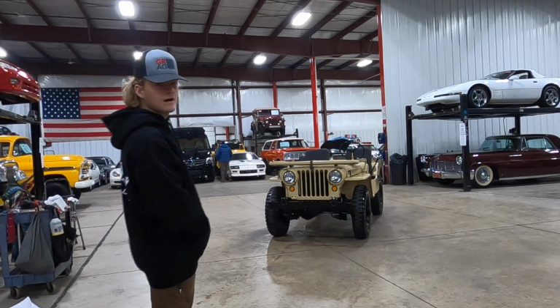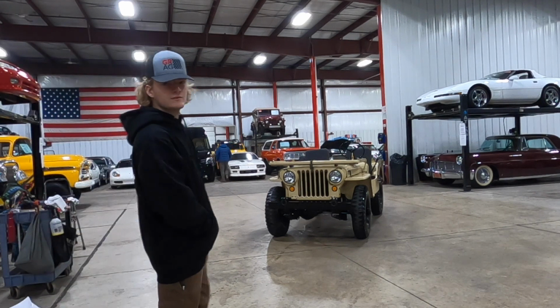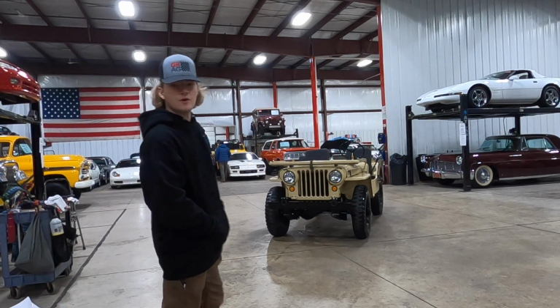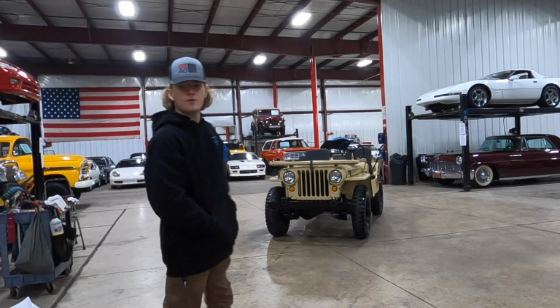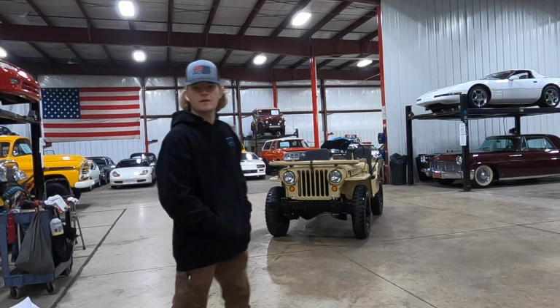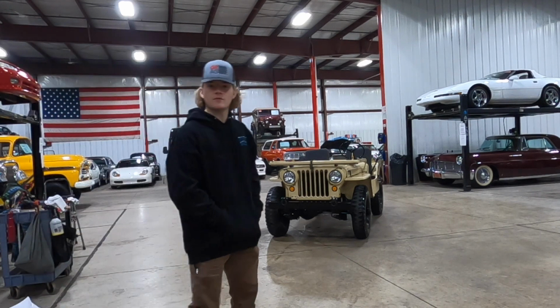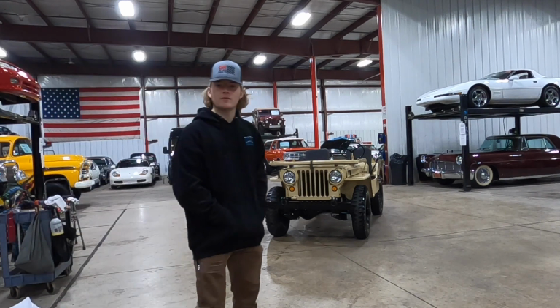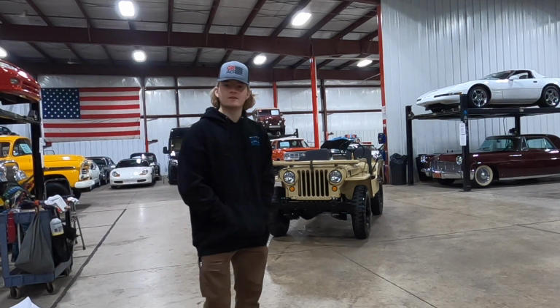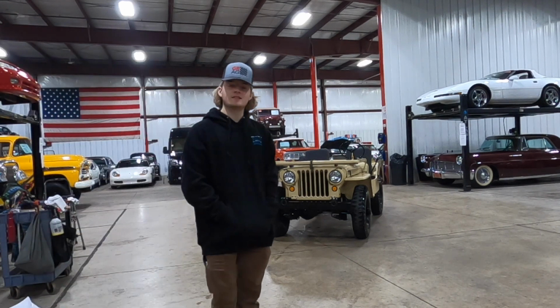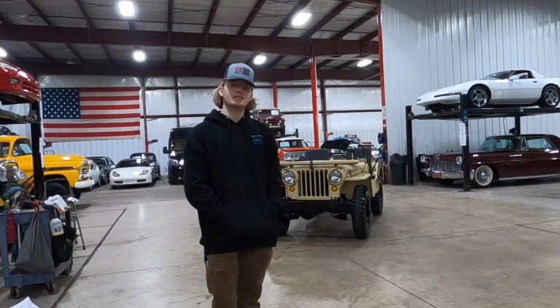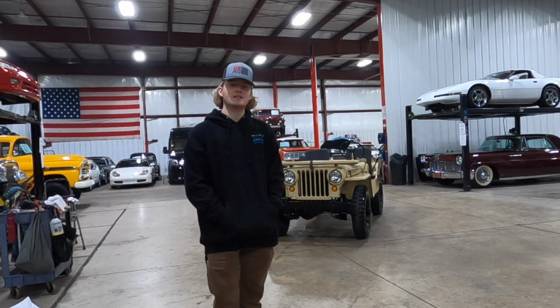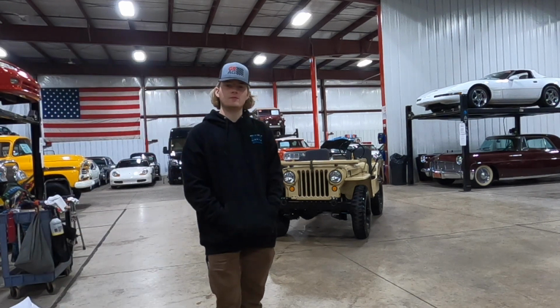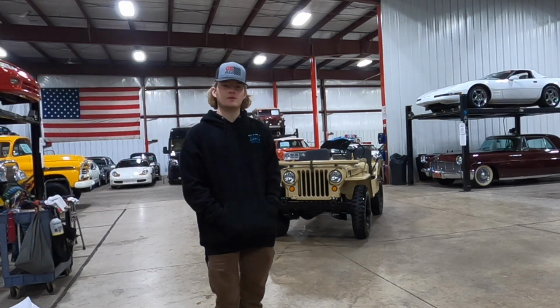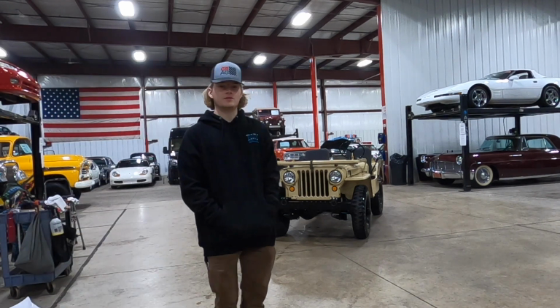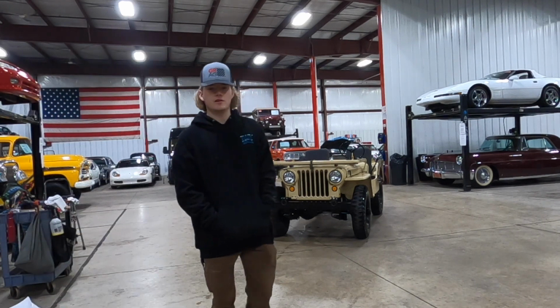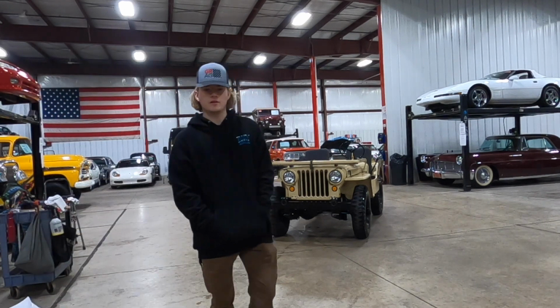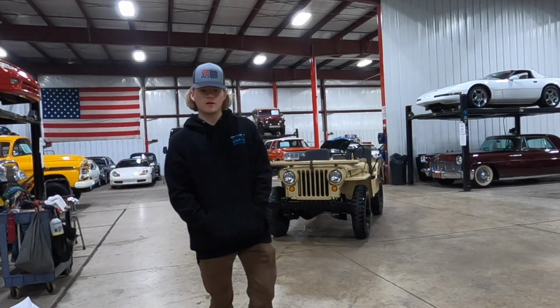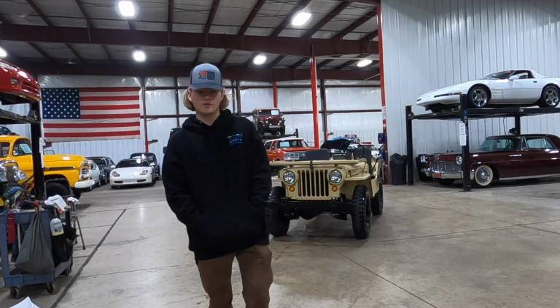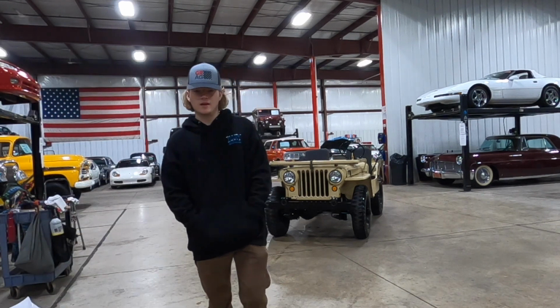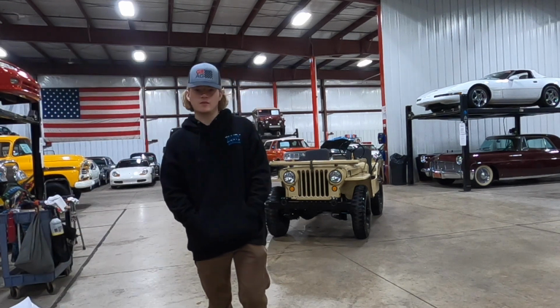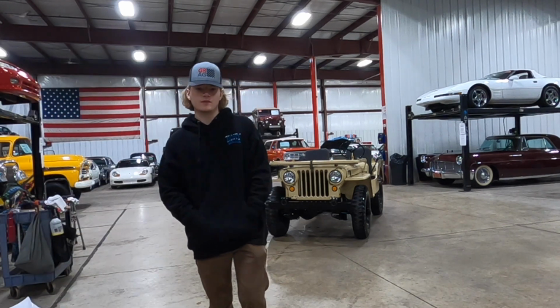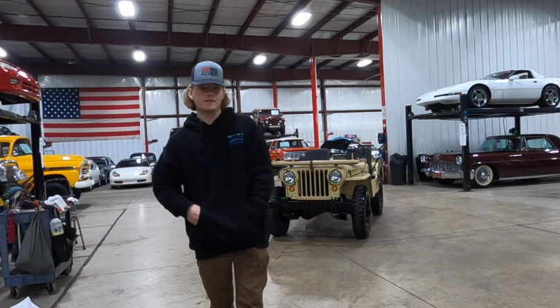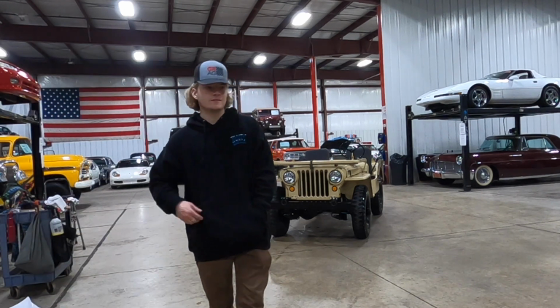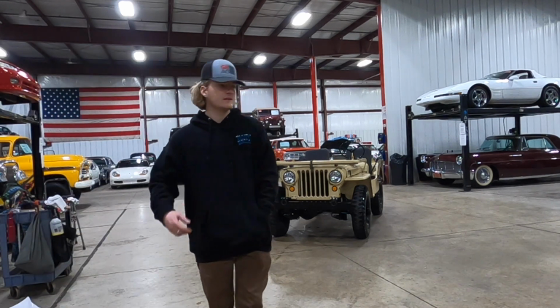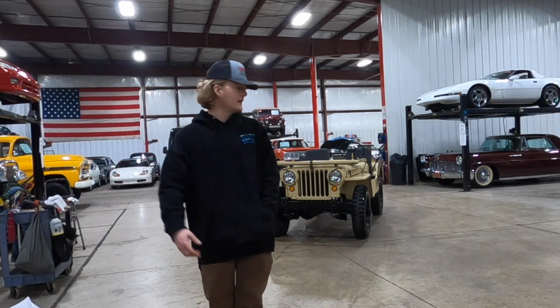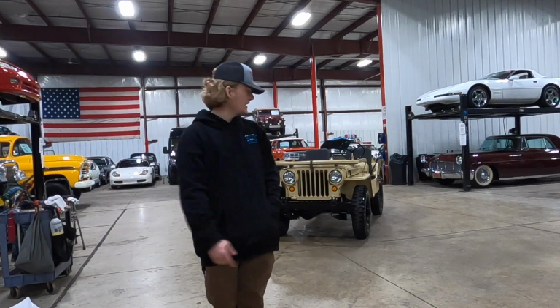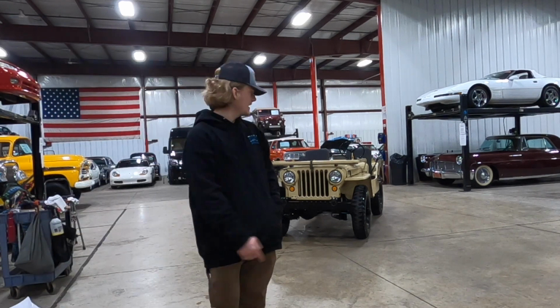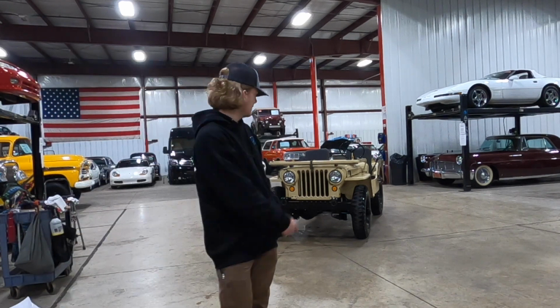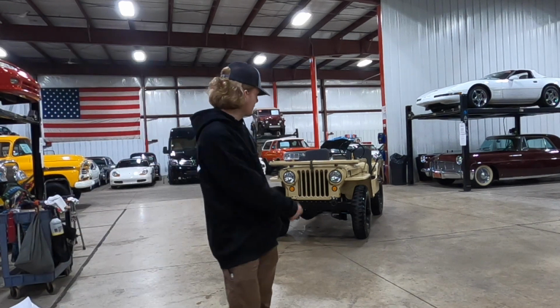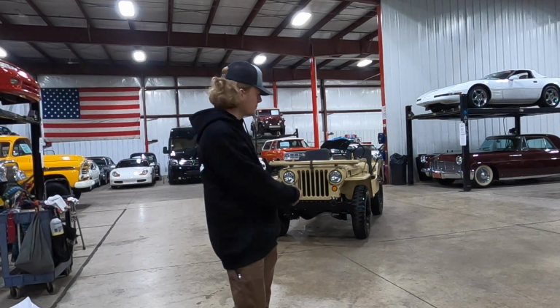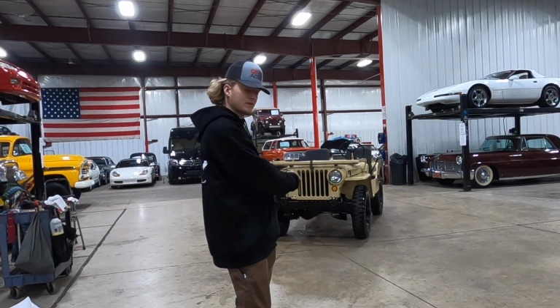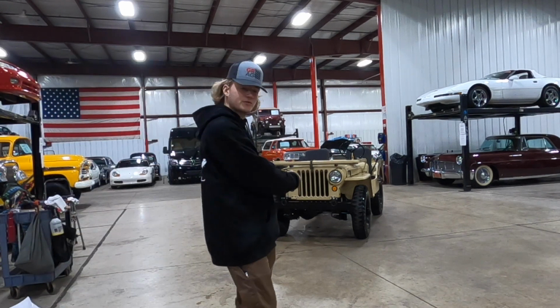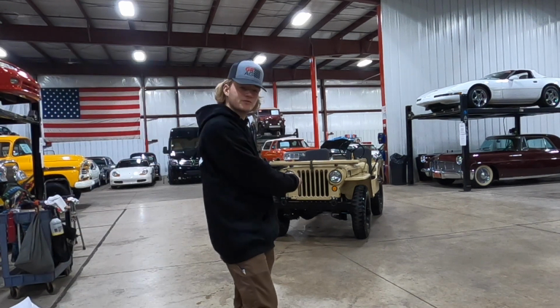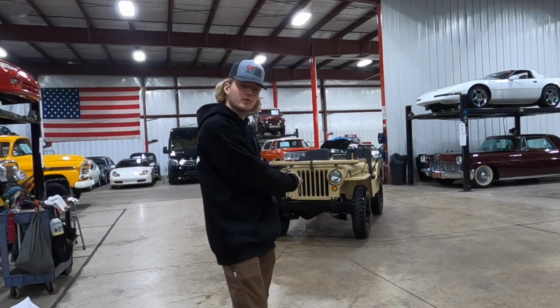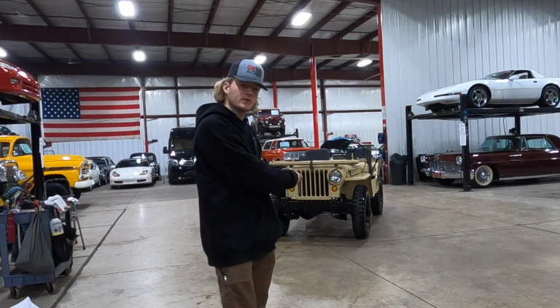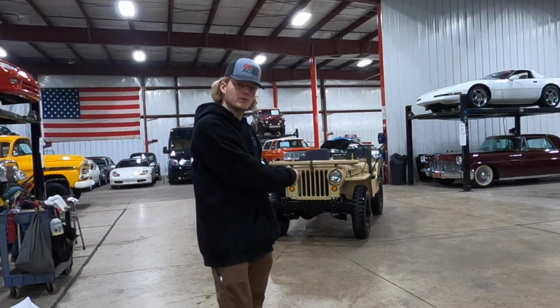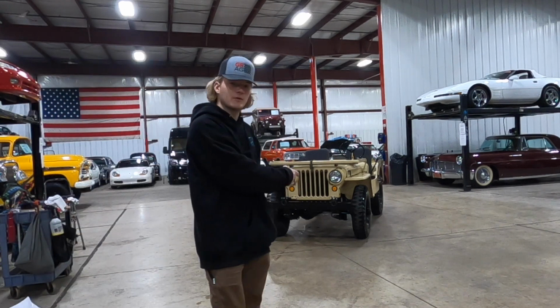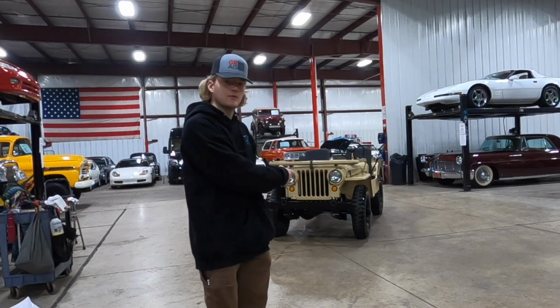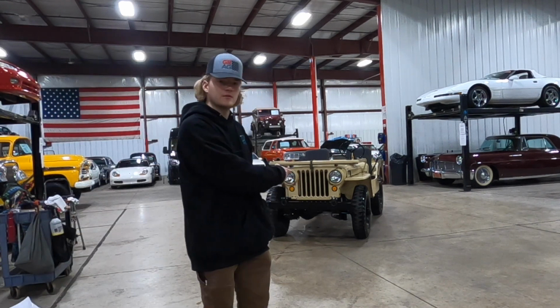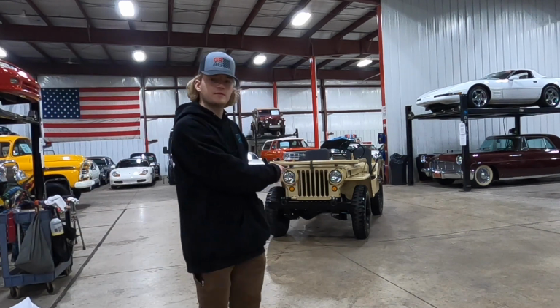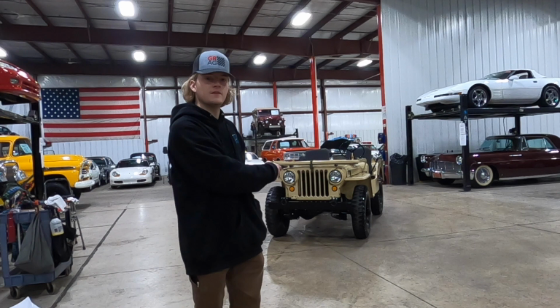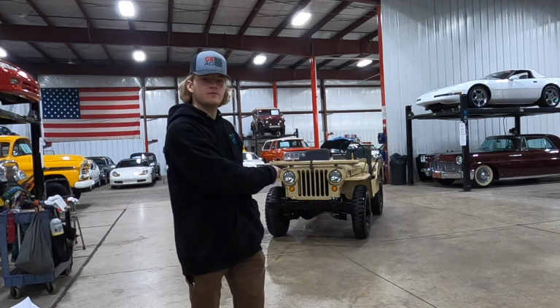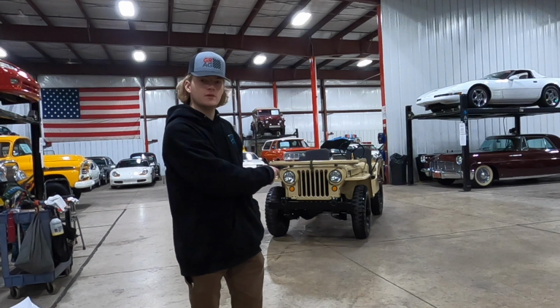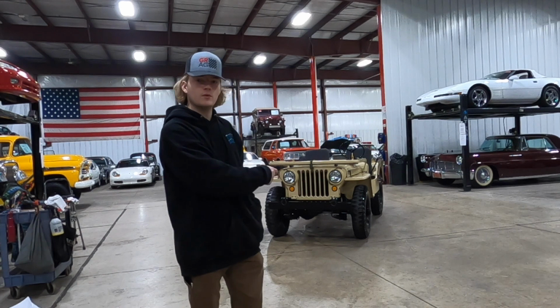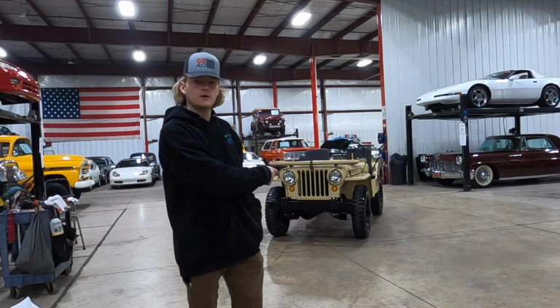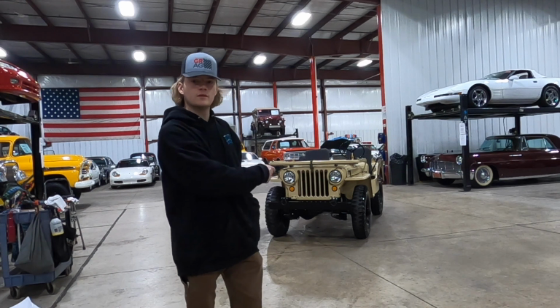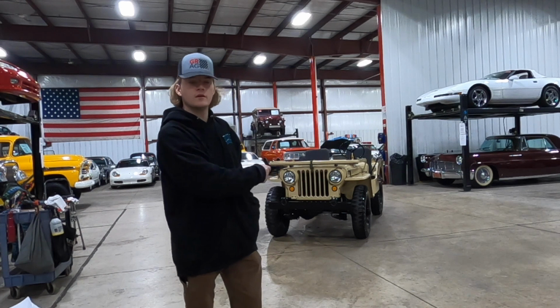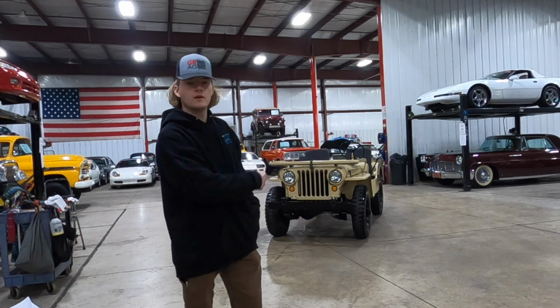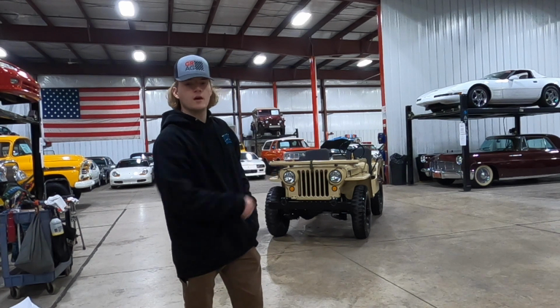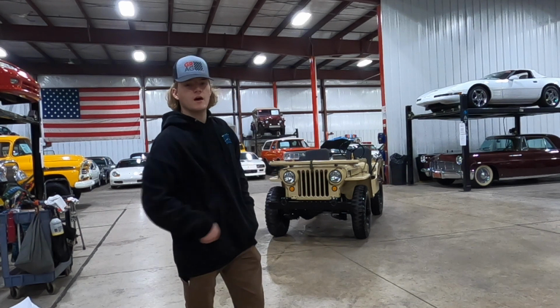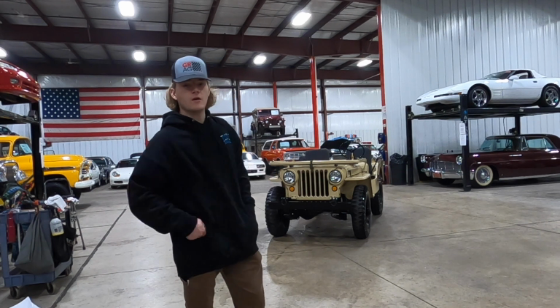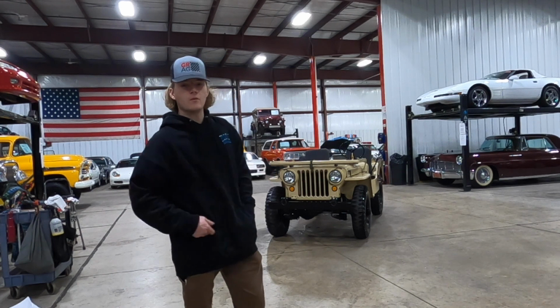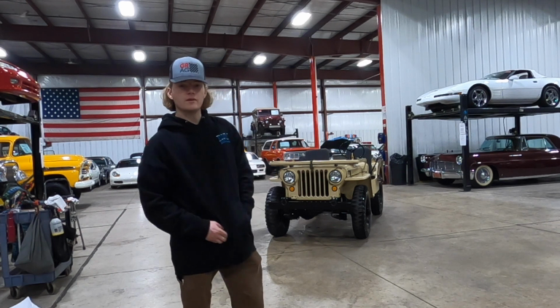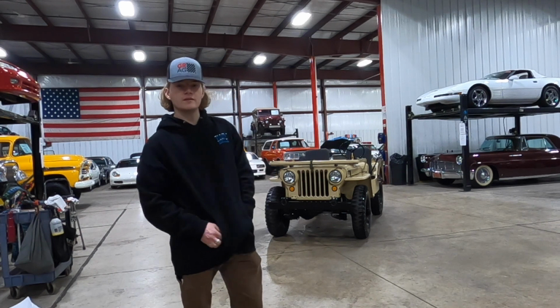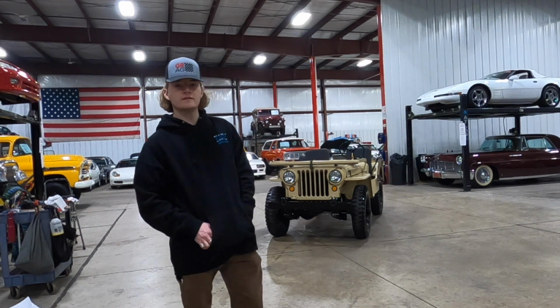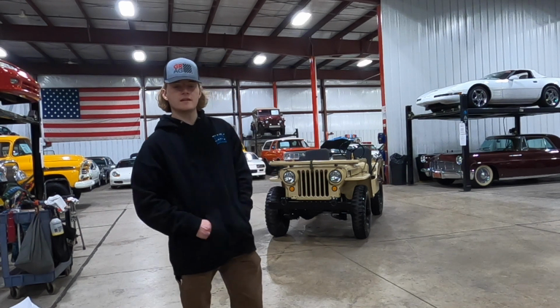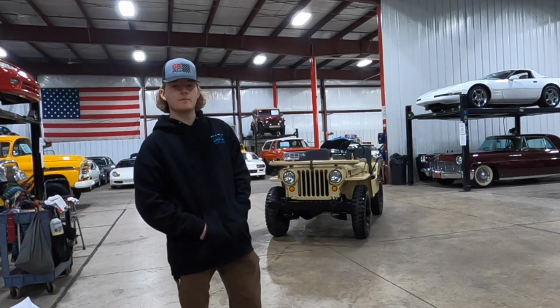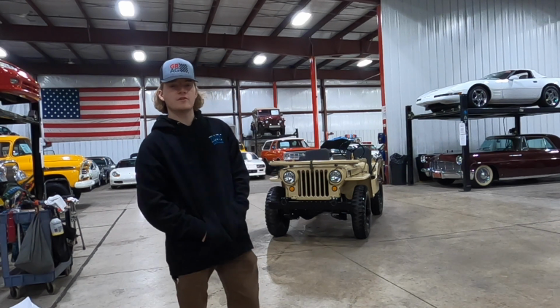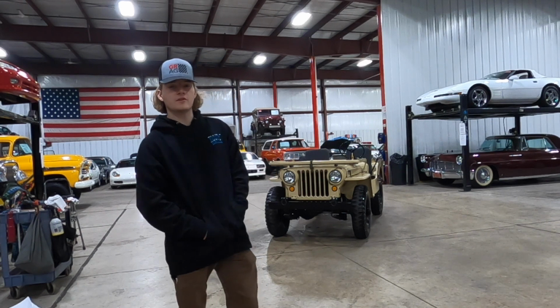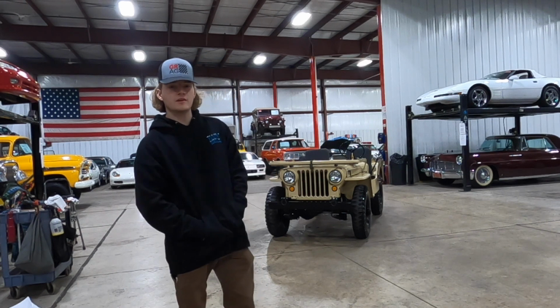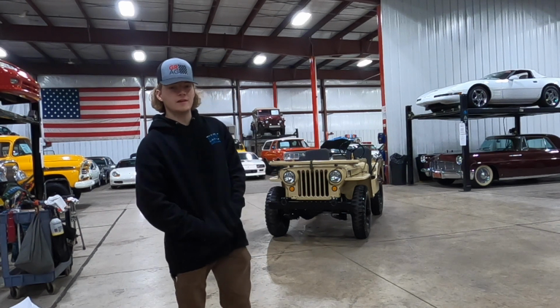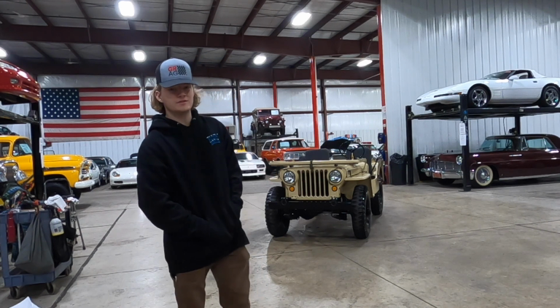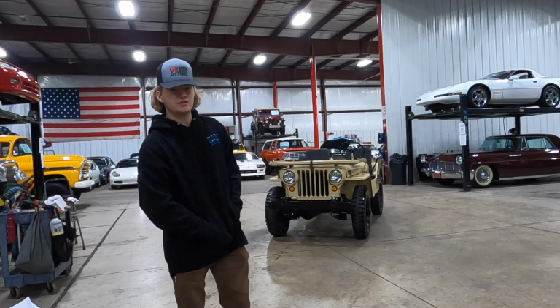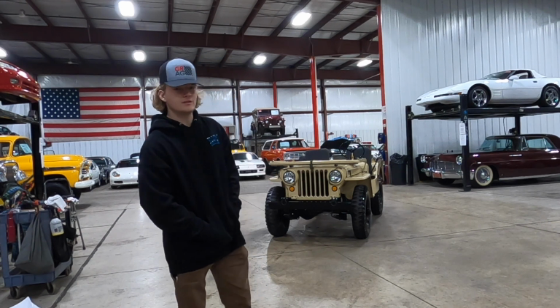How's it going everyone? This is Steve with the GR Auto Gallery. Today I have the pleasure of showing you around this '51 Willys M38 Jeep.